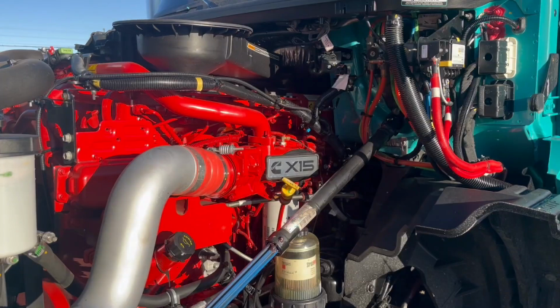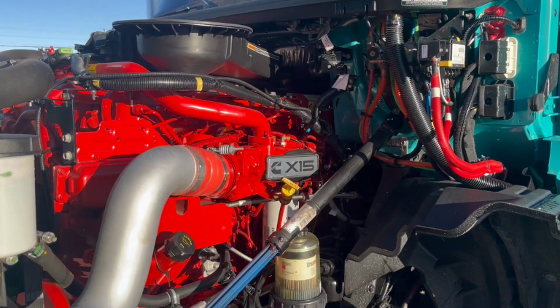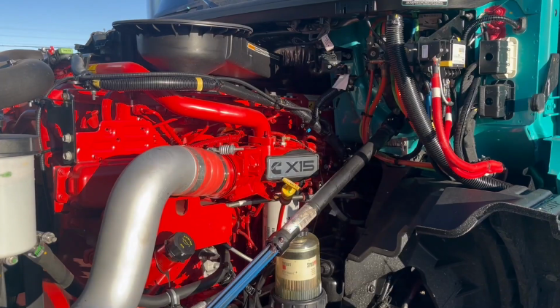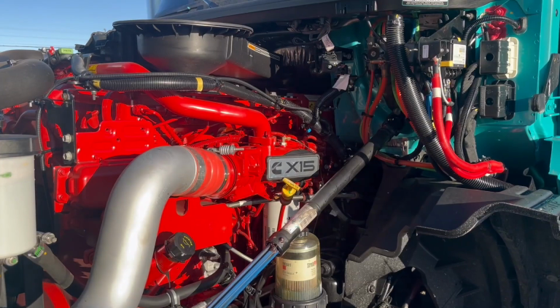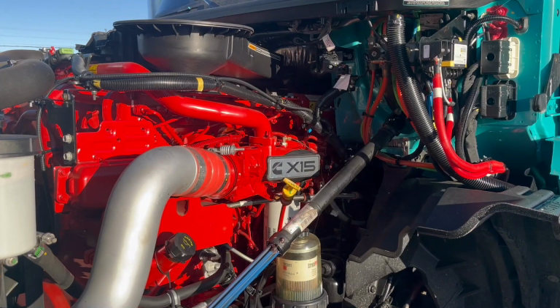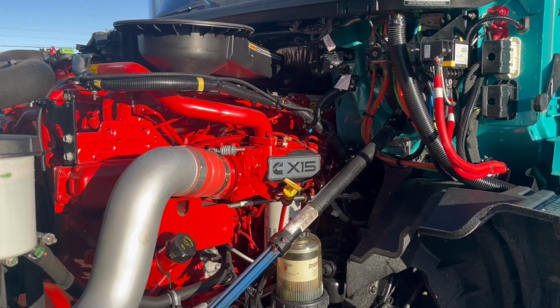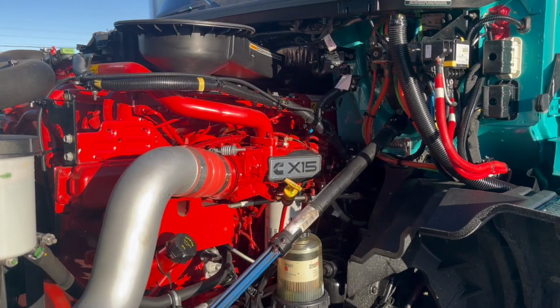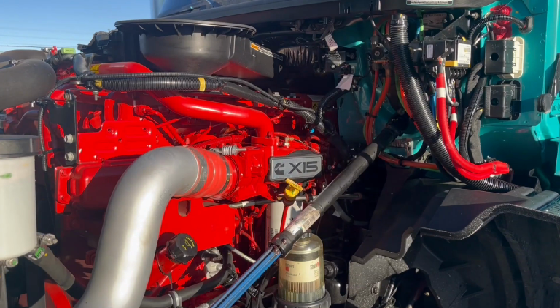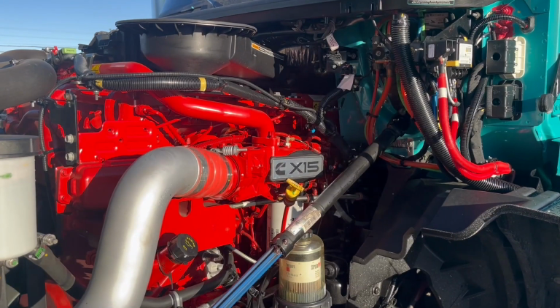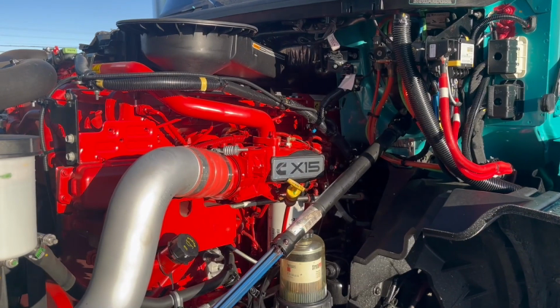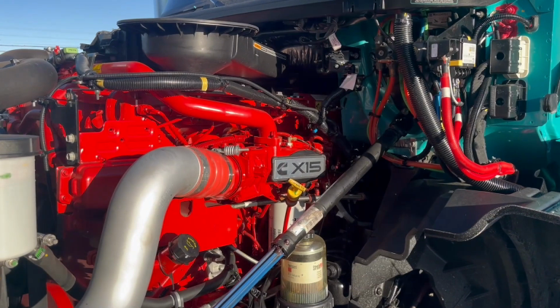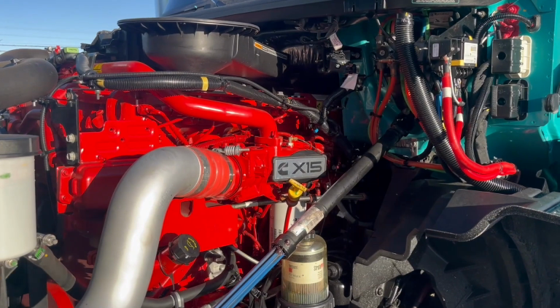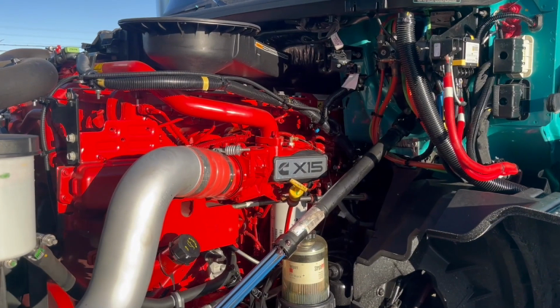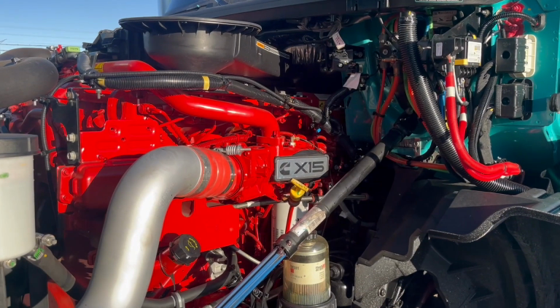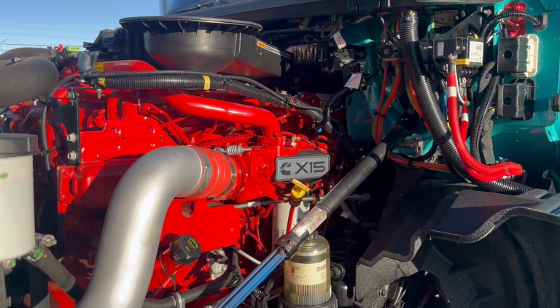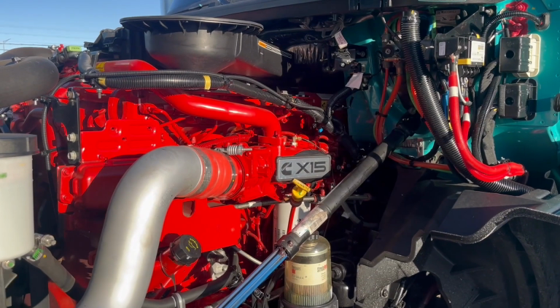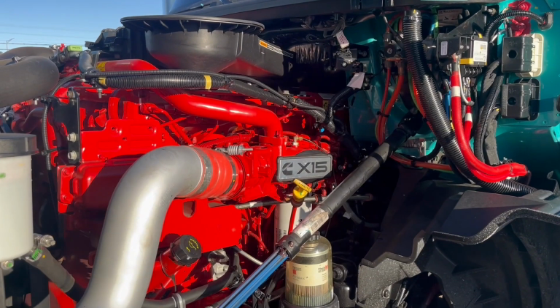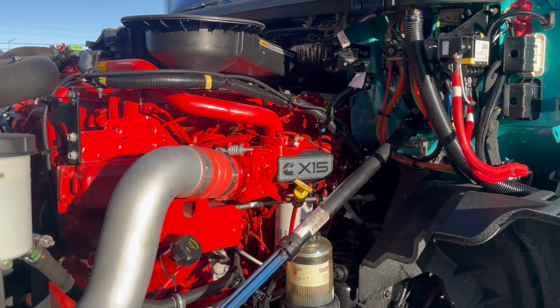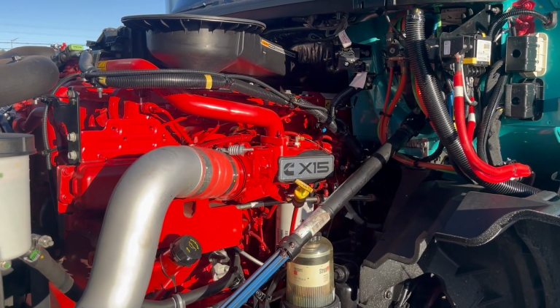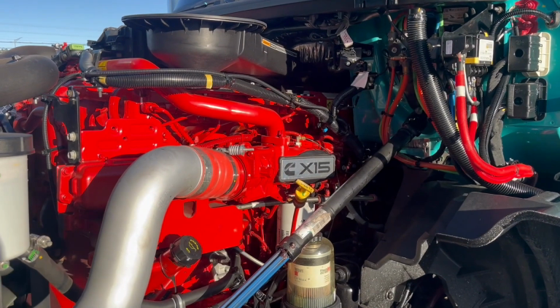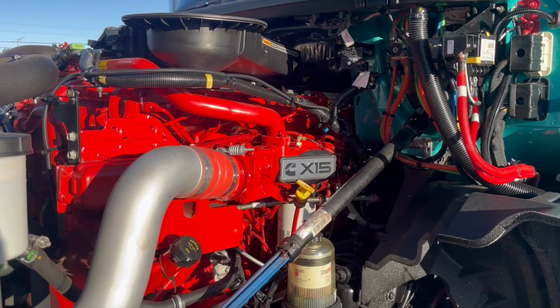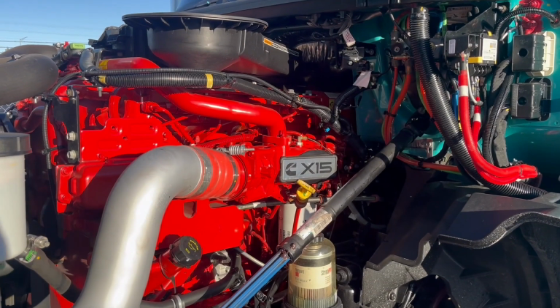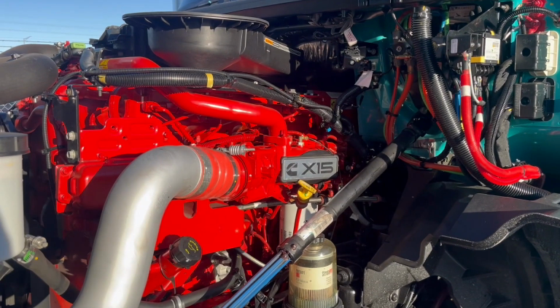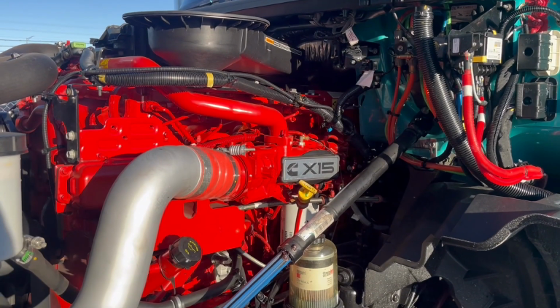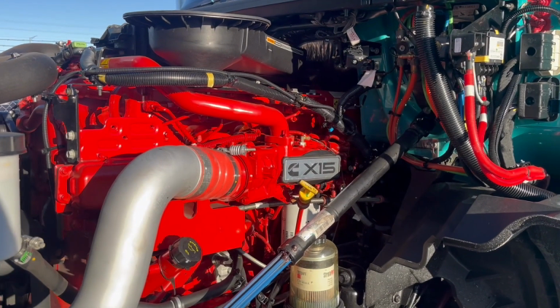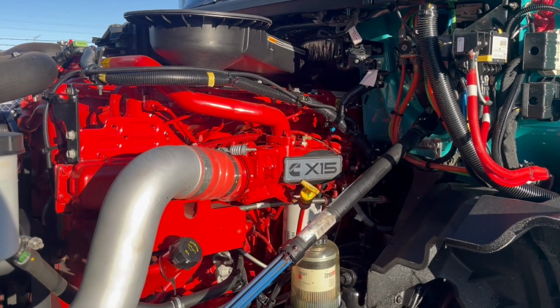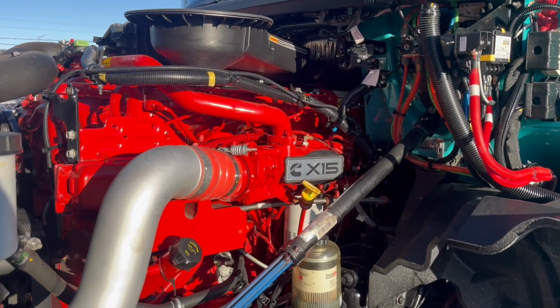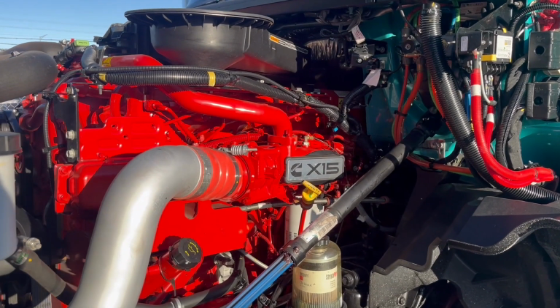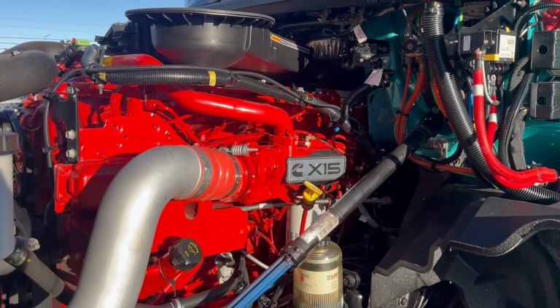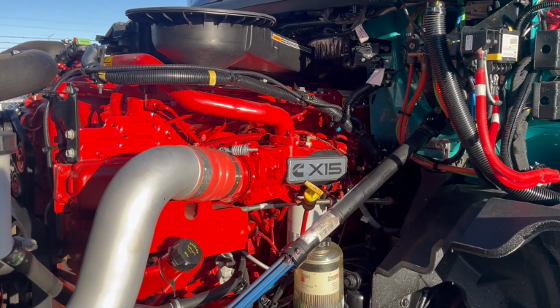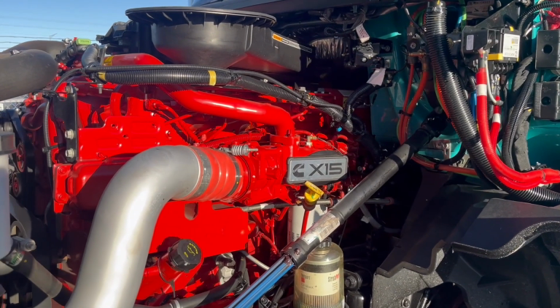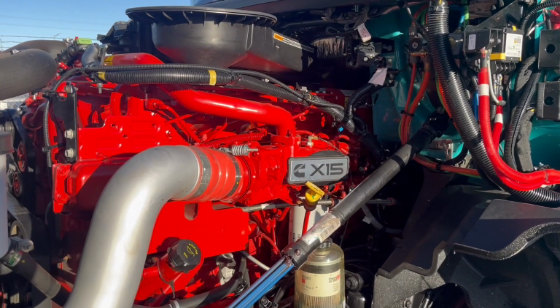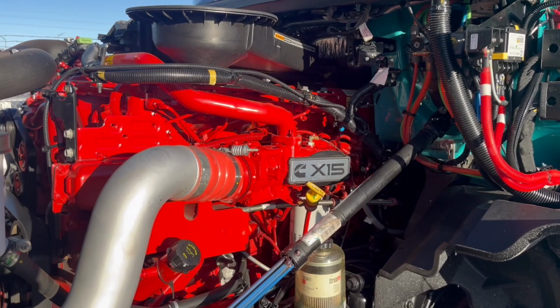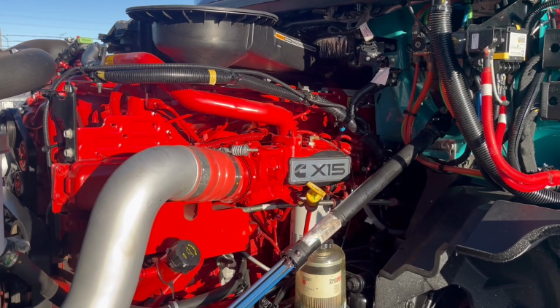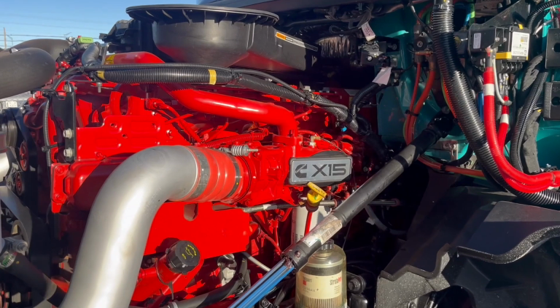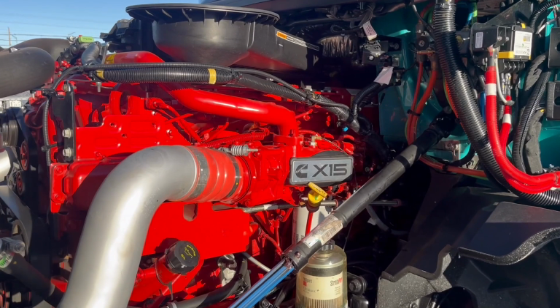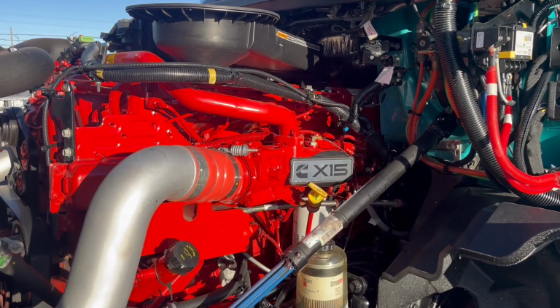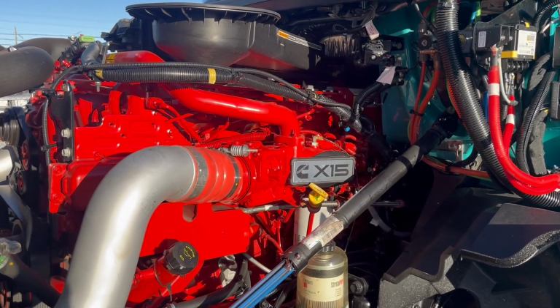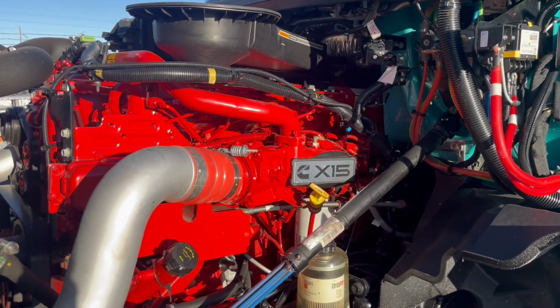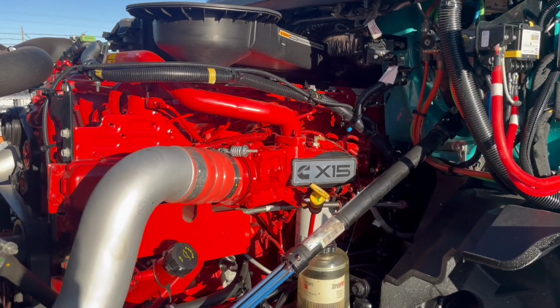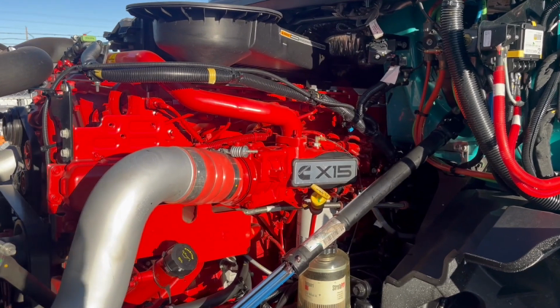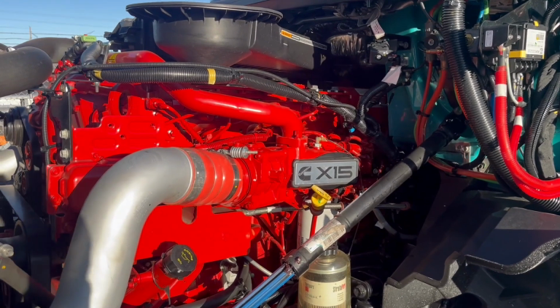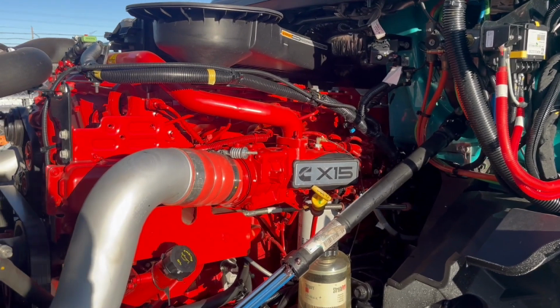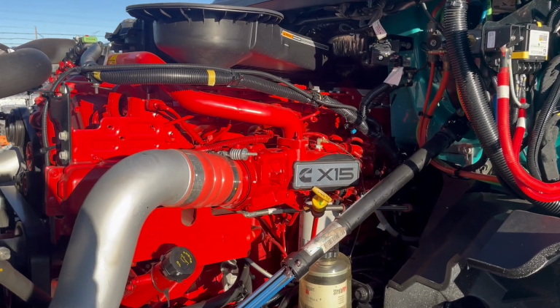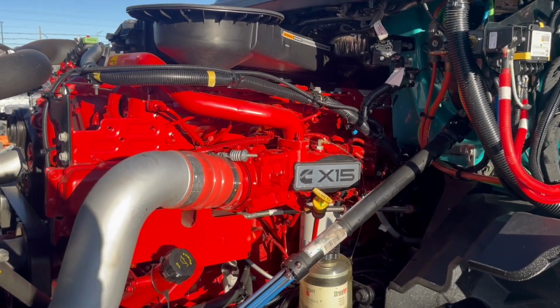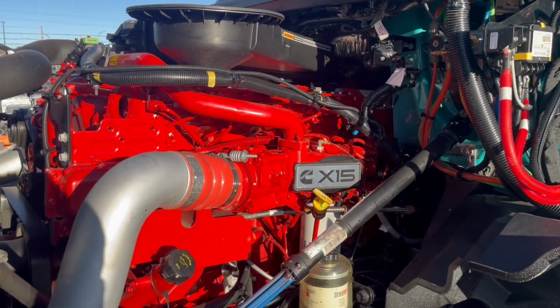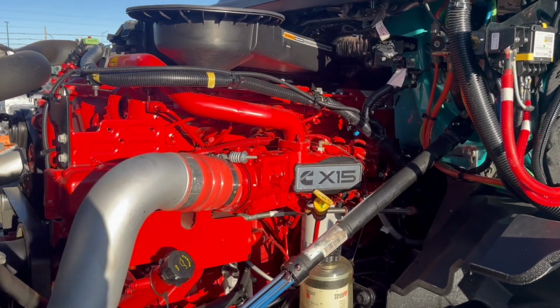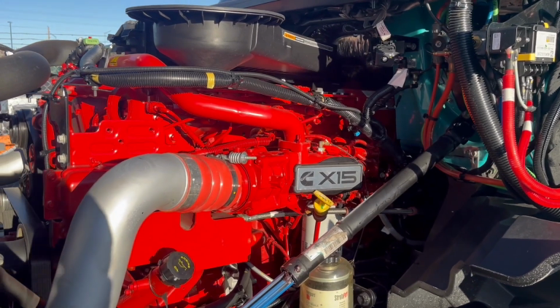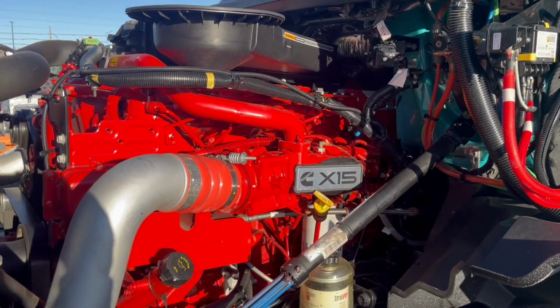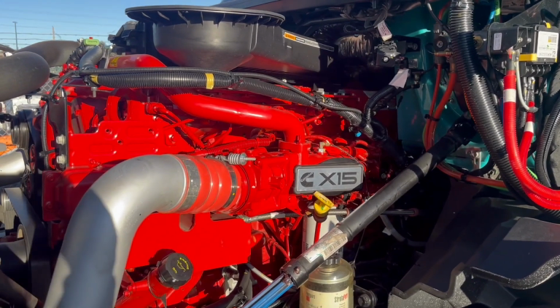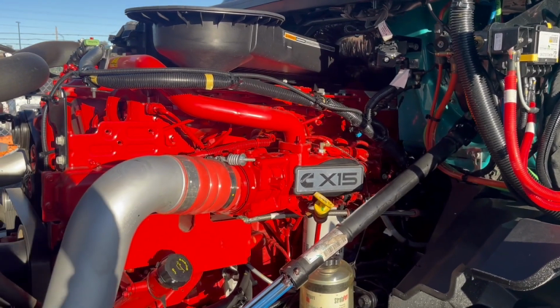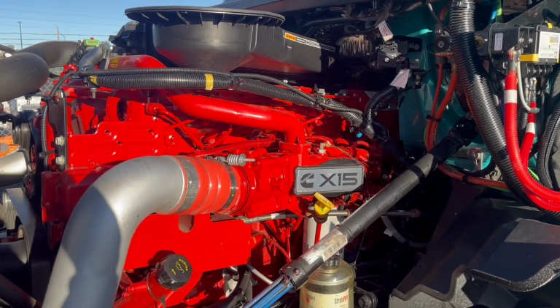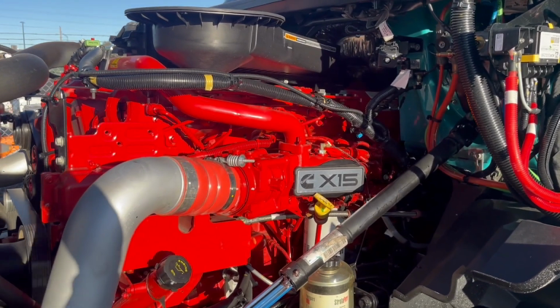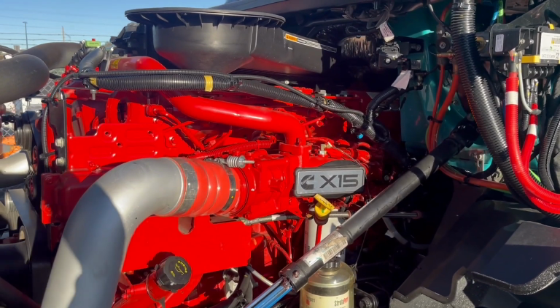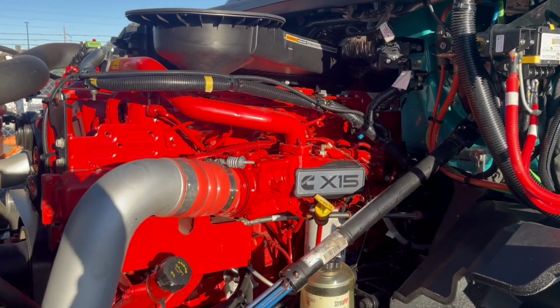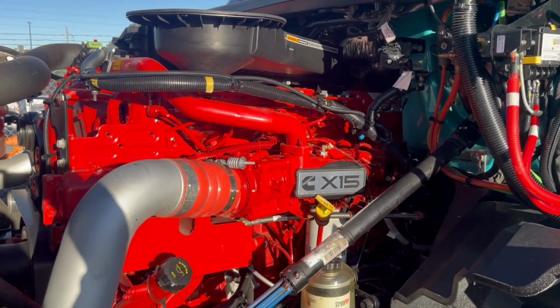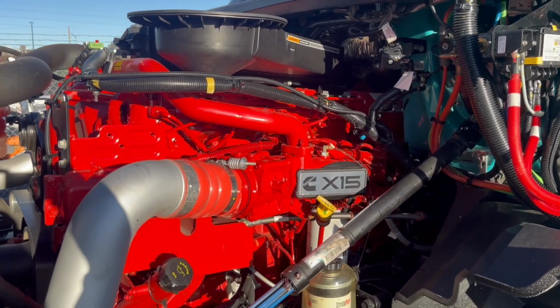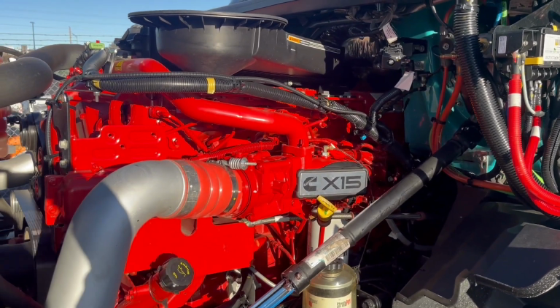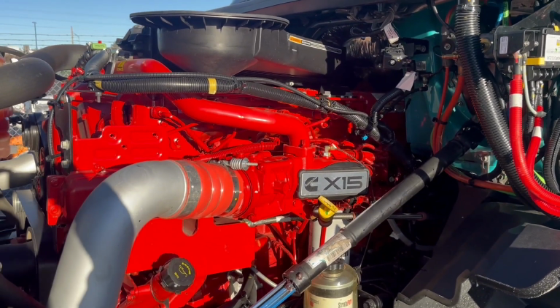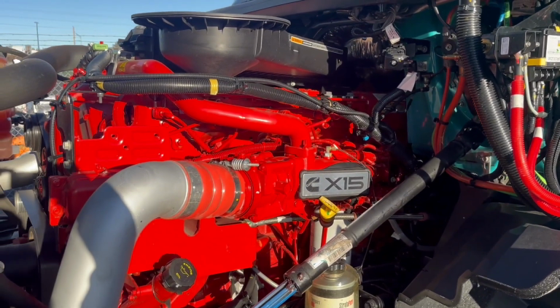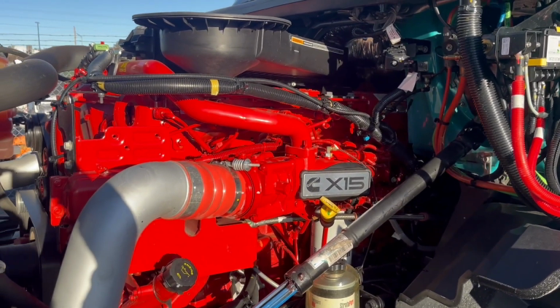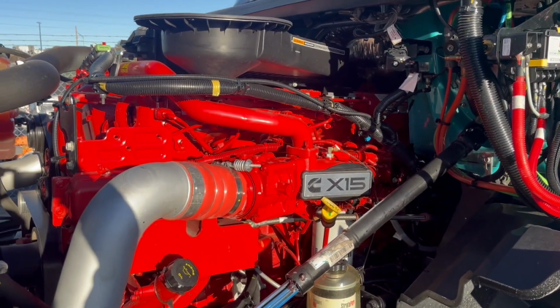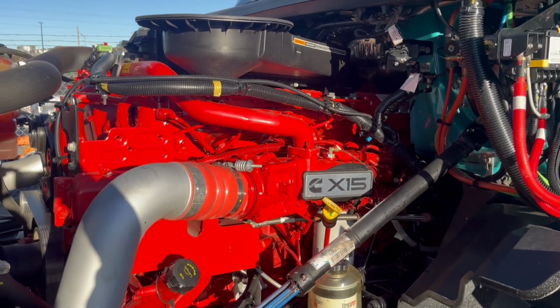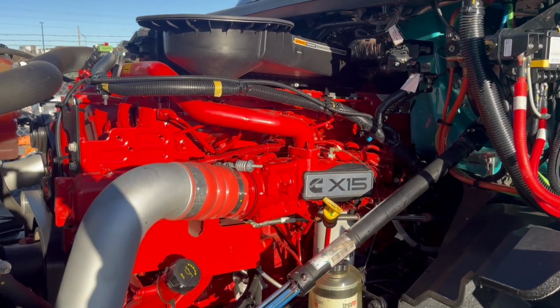Under the hood, a Cummins X-15 engine and an Eaton Fuller EEO 17F 112C model transmission.